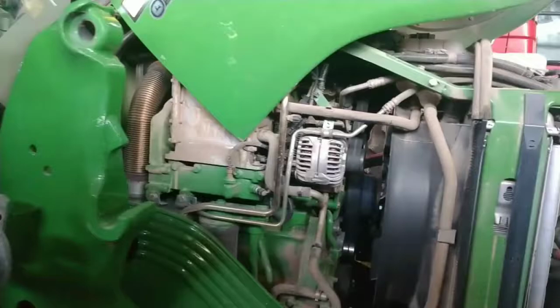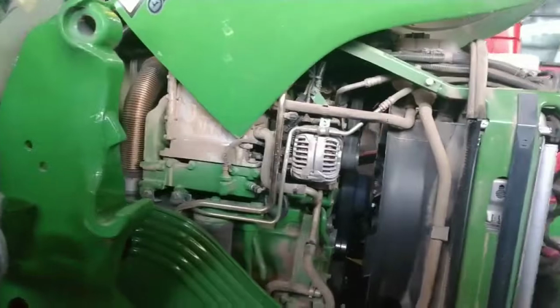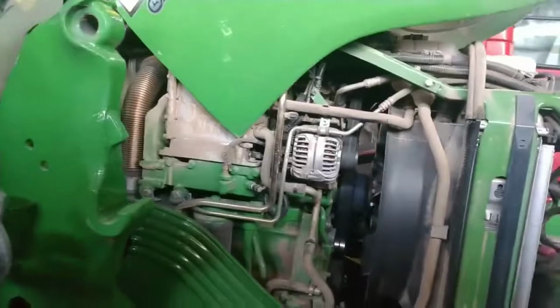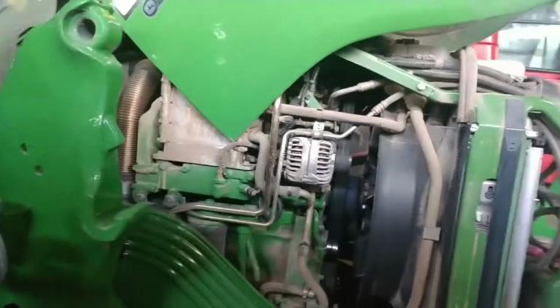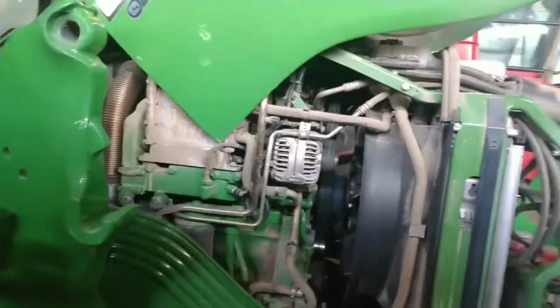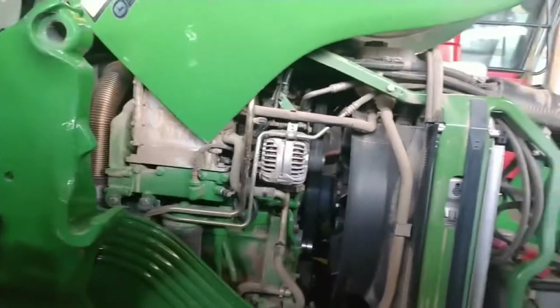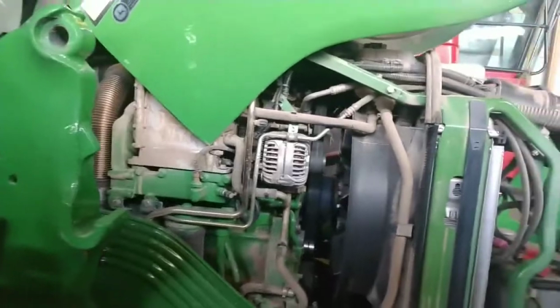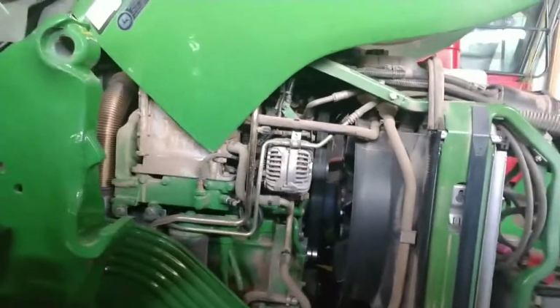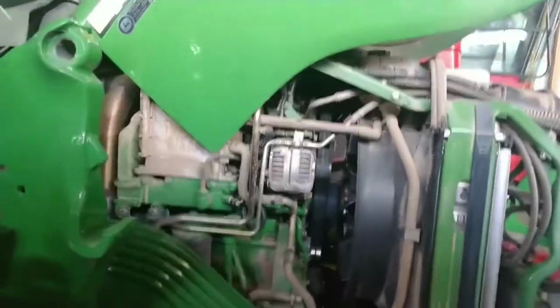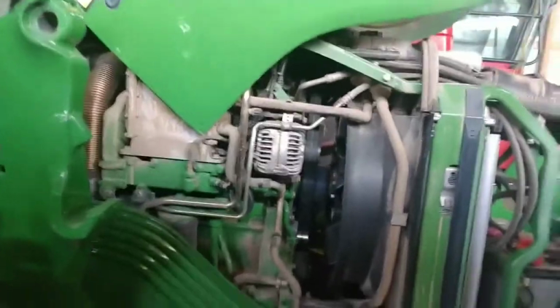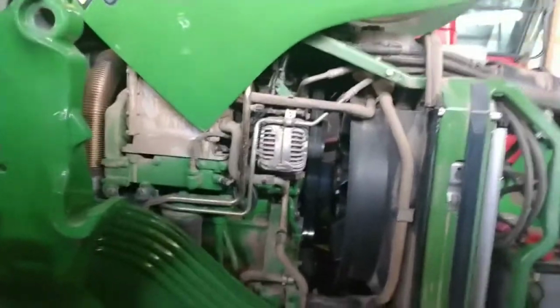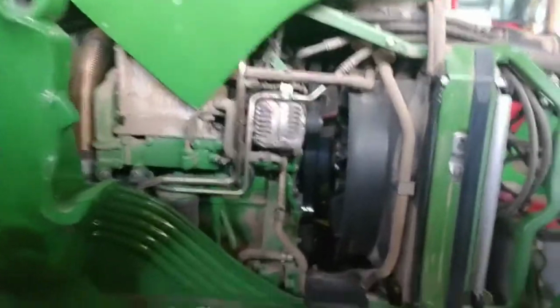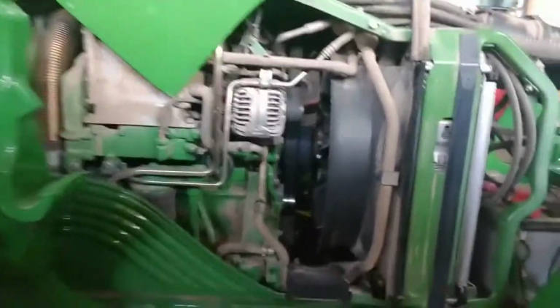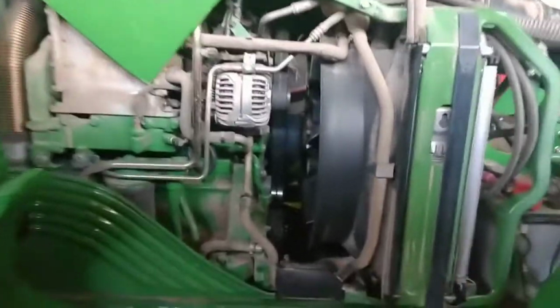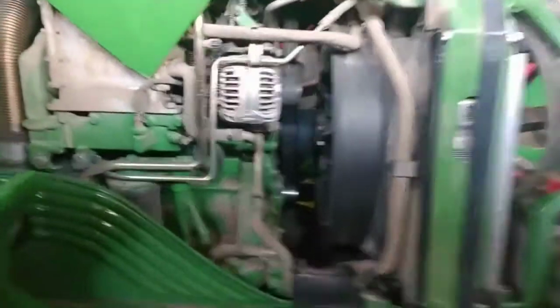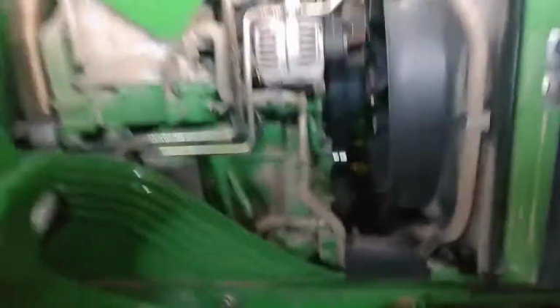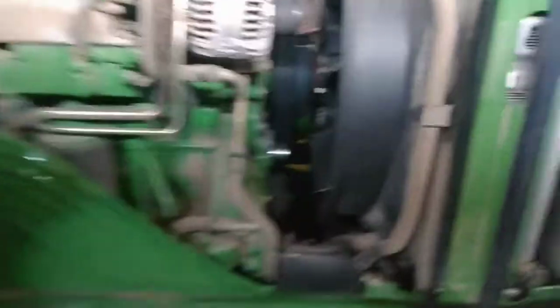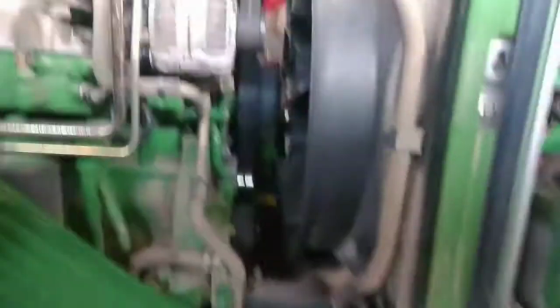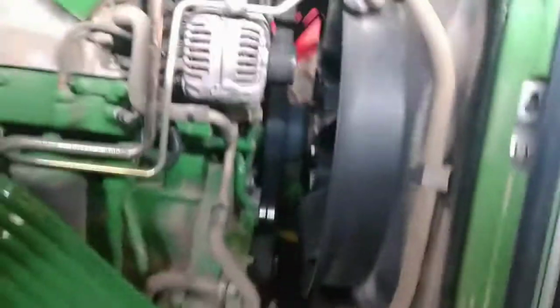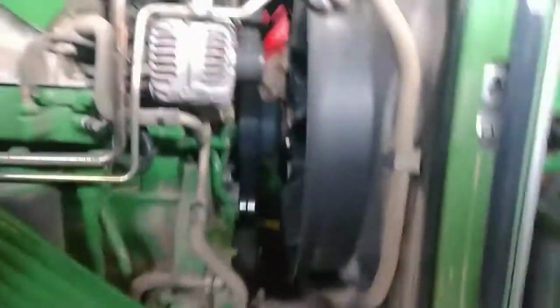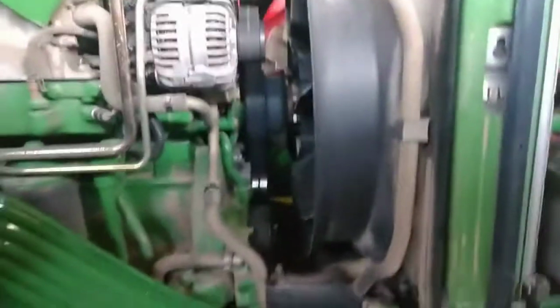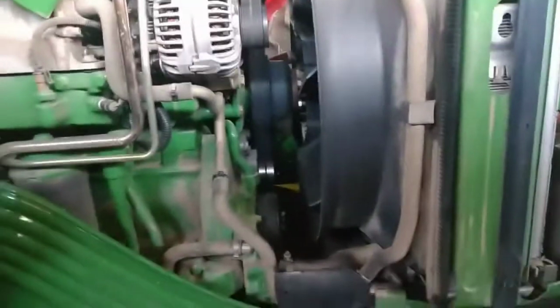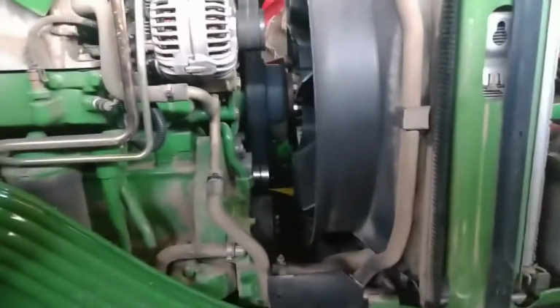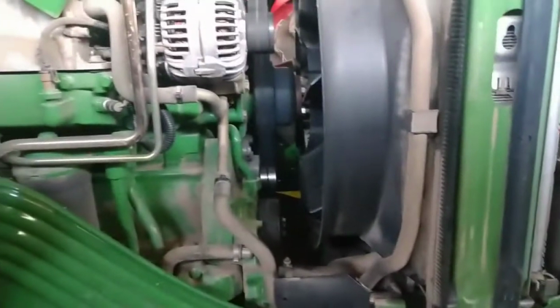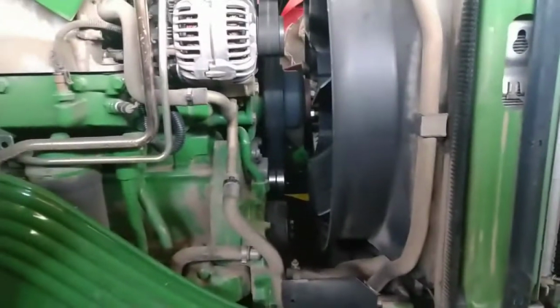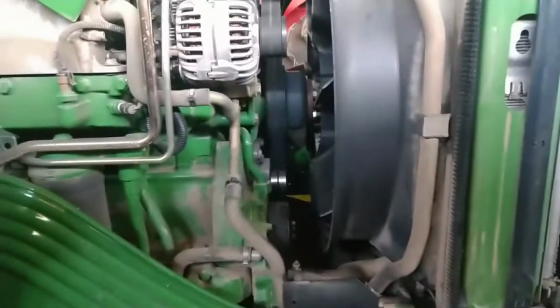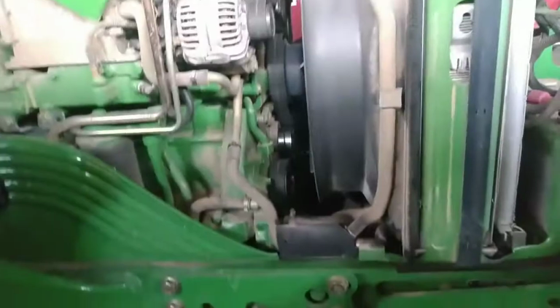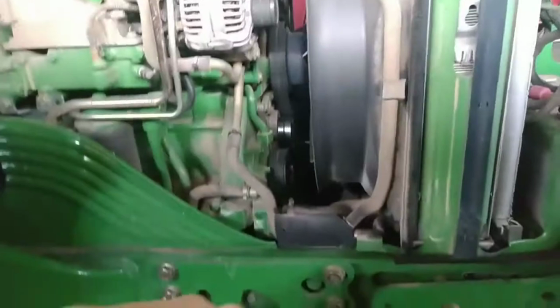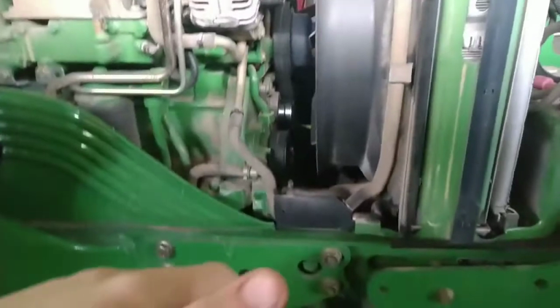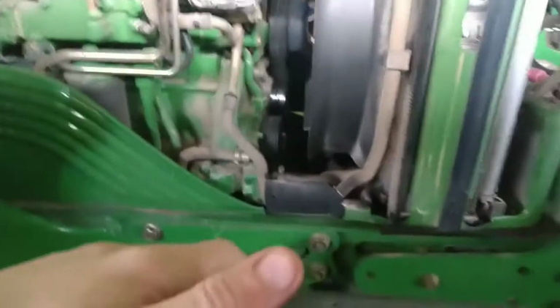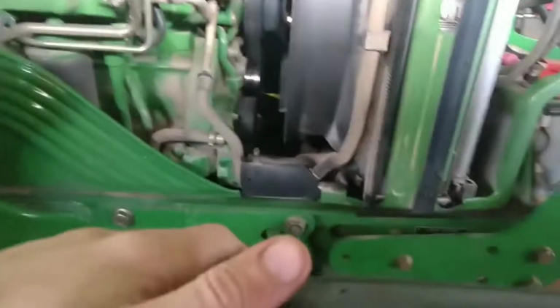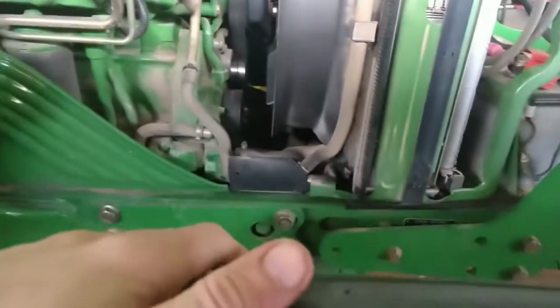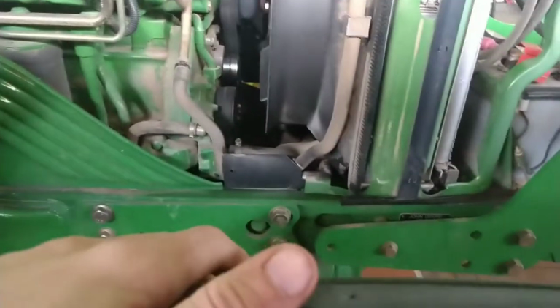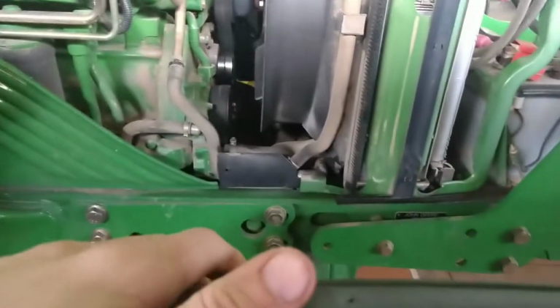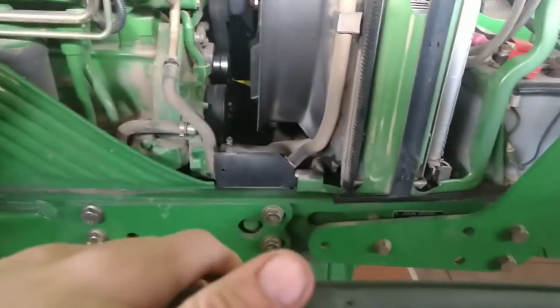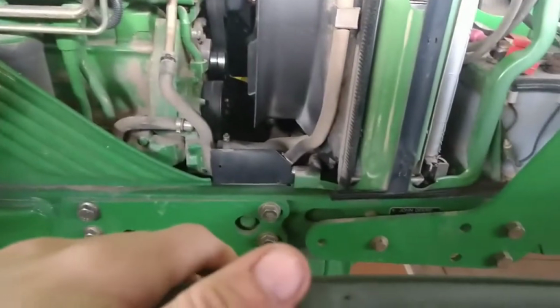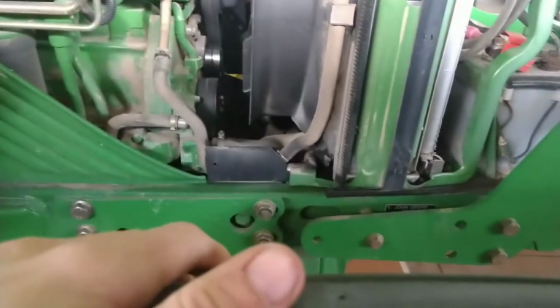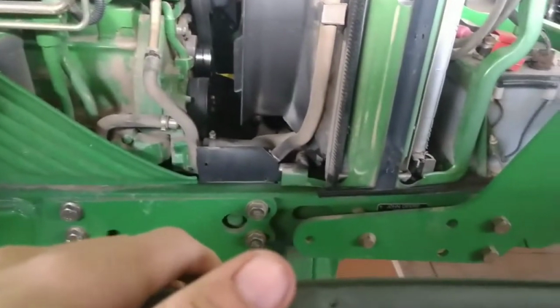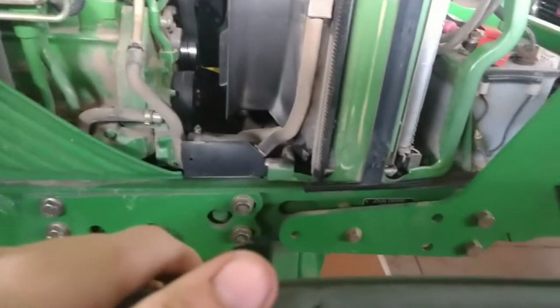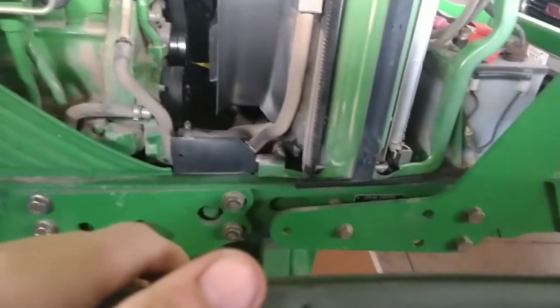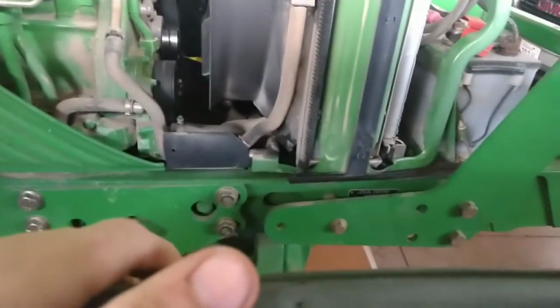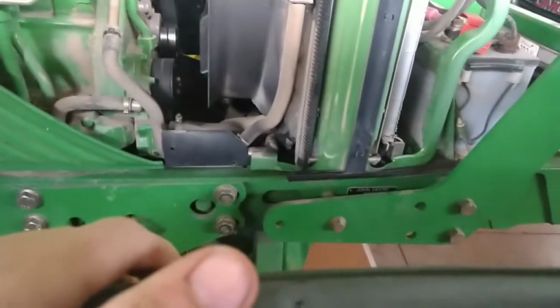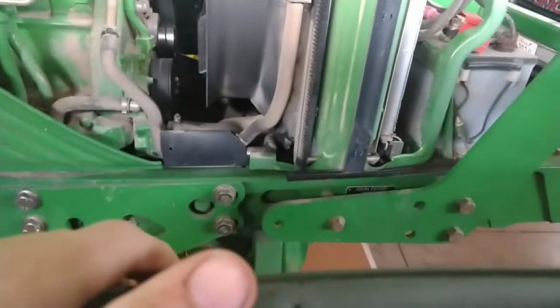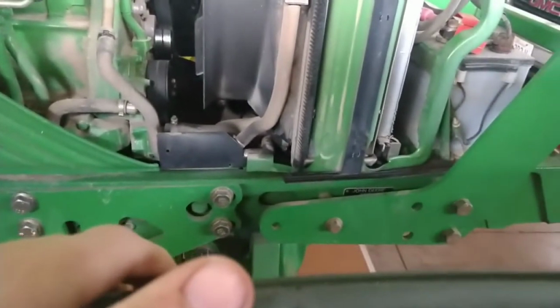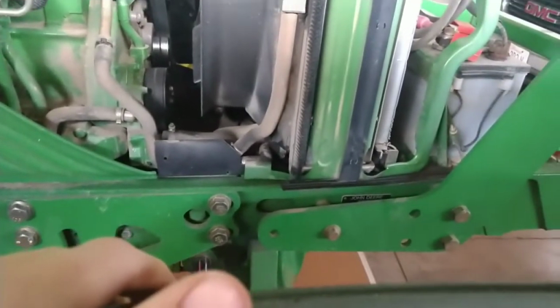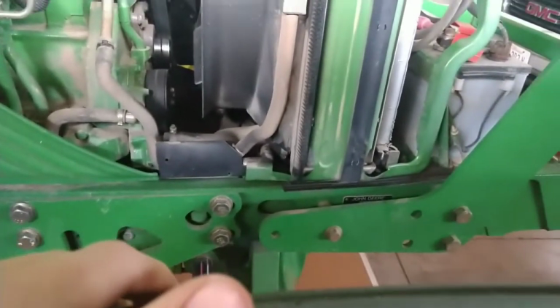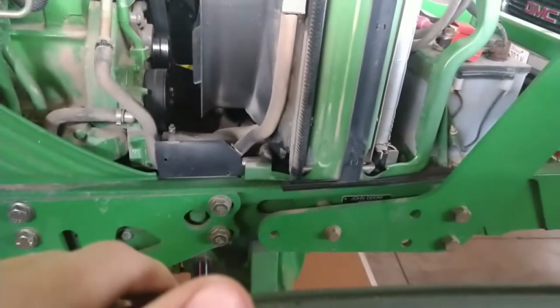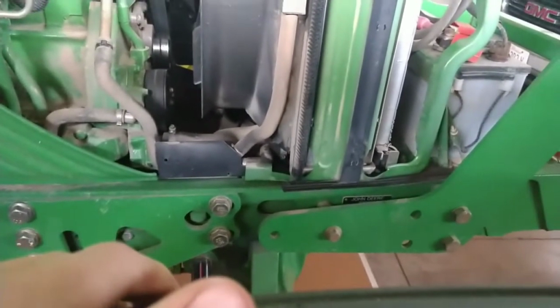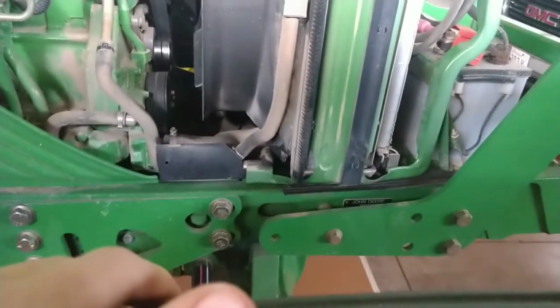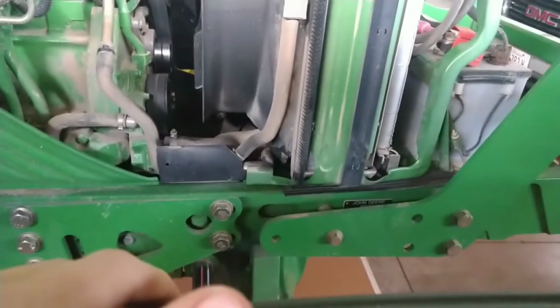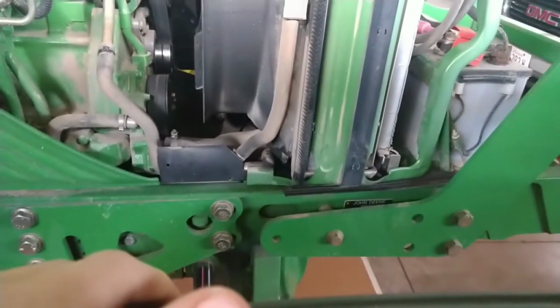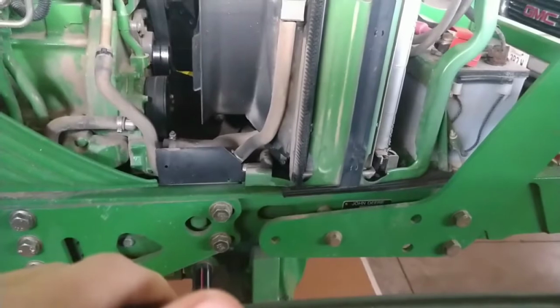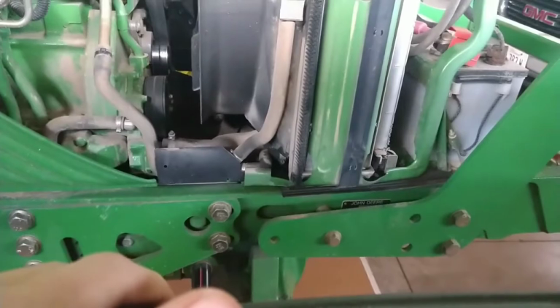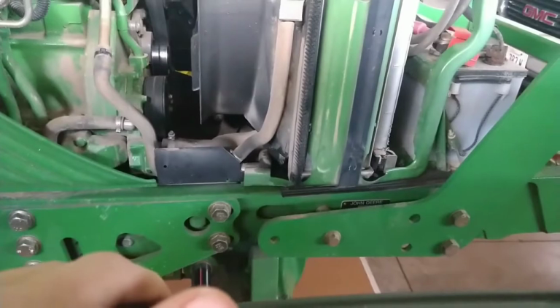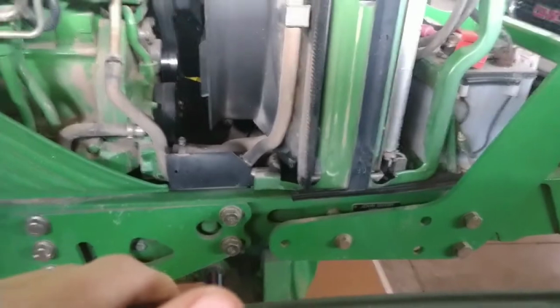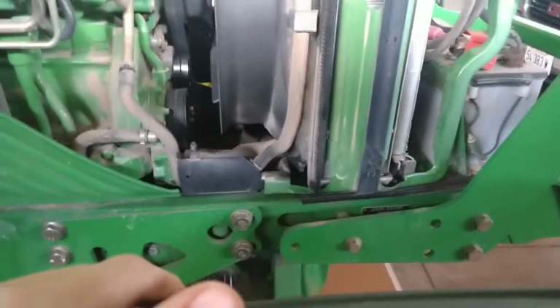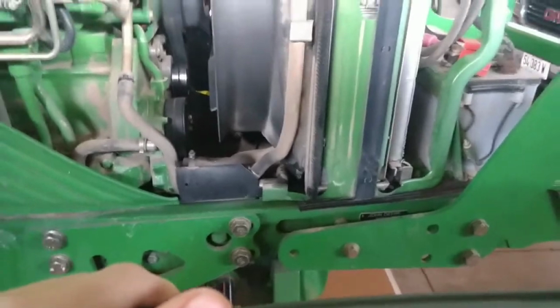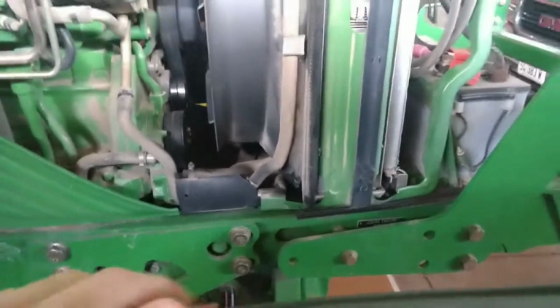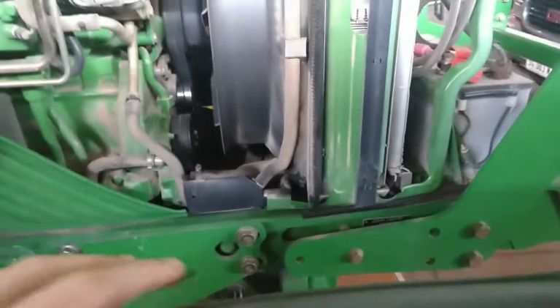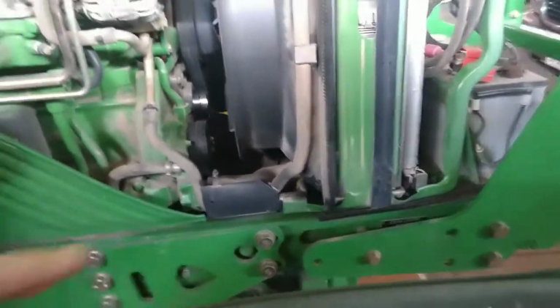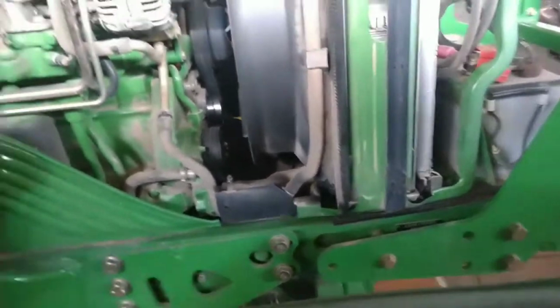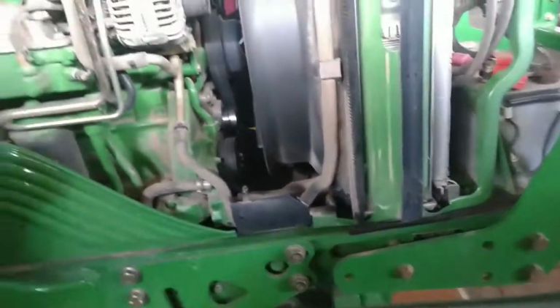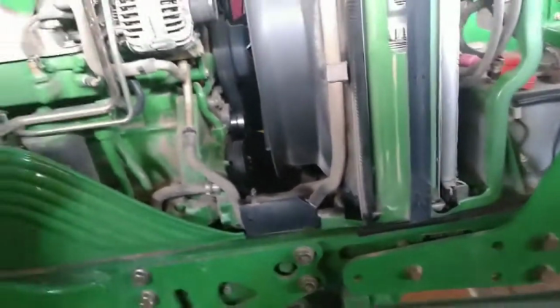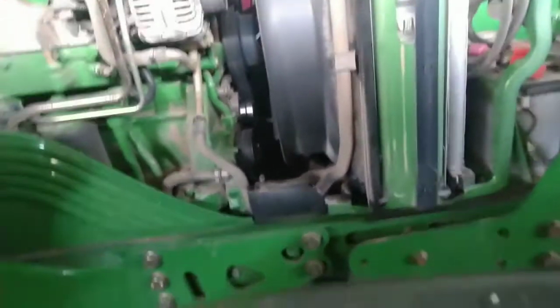It's leaking. Sounds about right. It's leaking down there too. You've got to be kidding me.